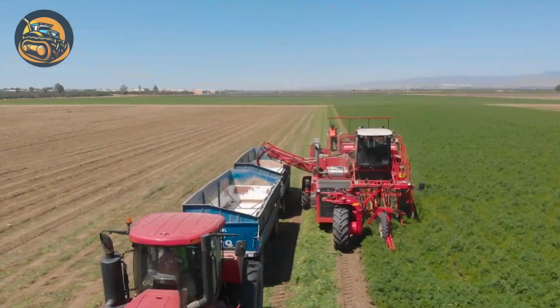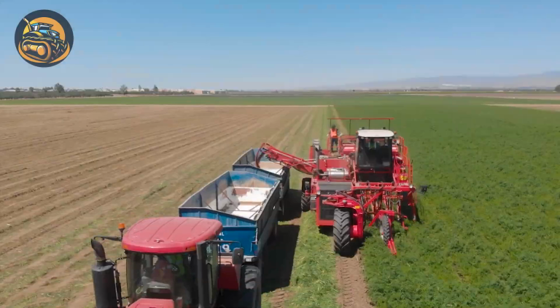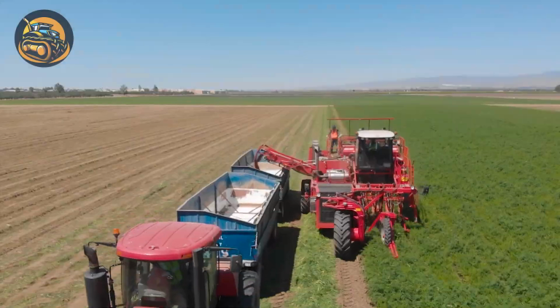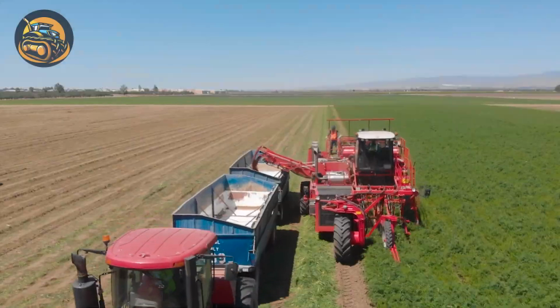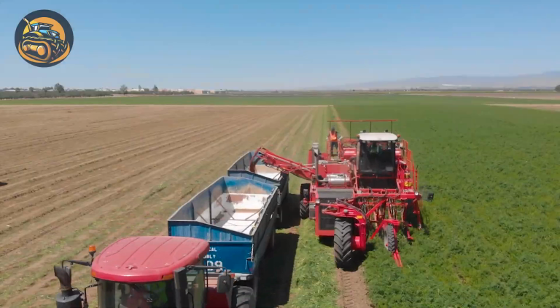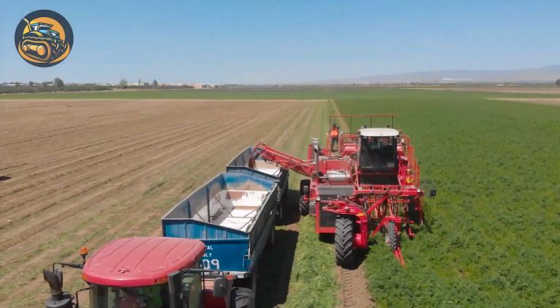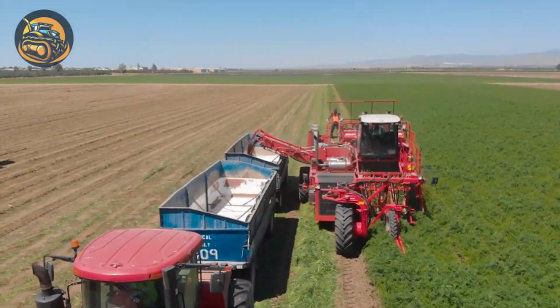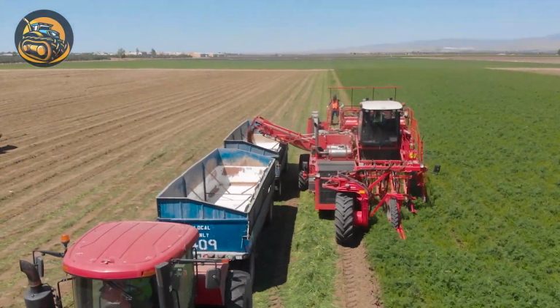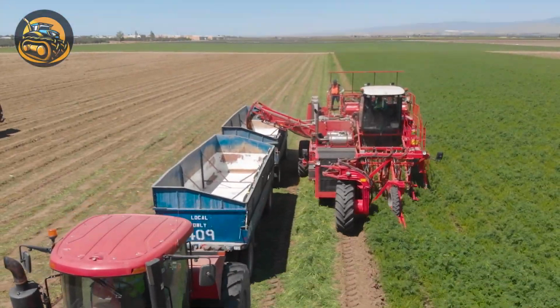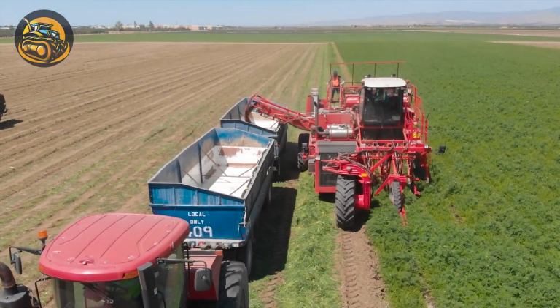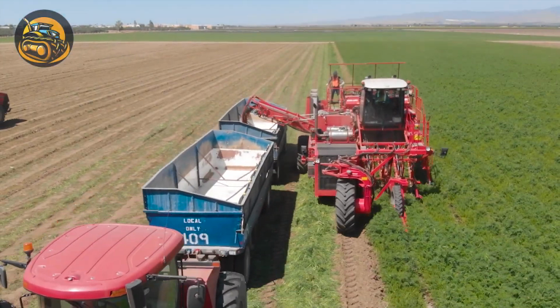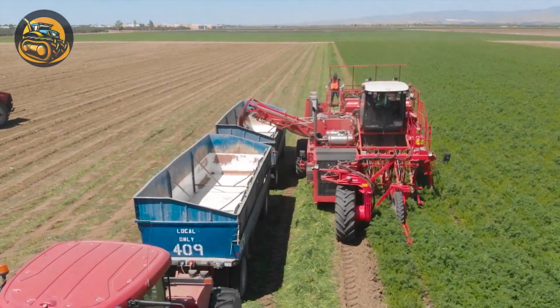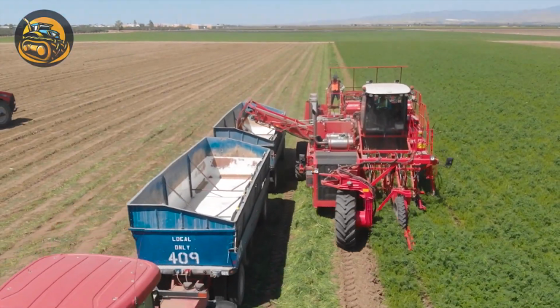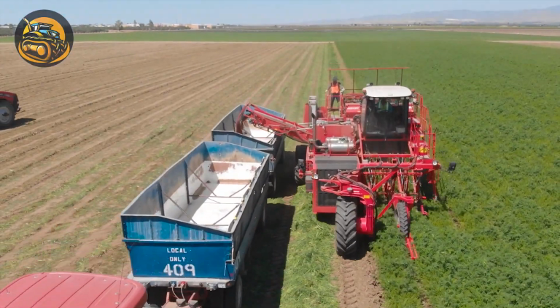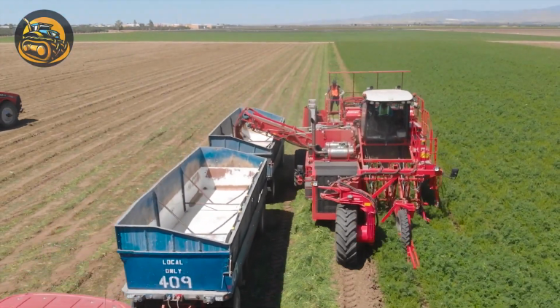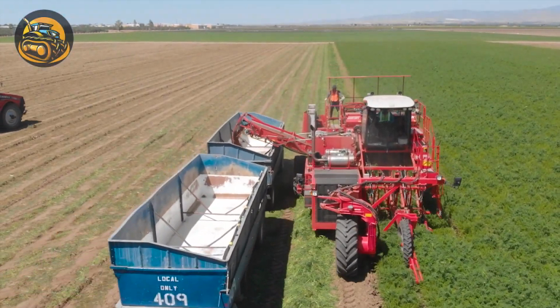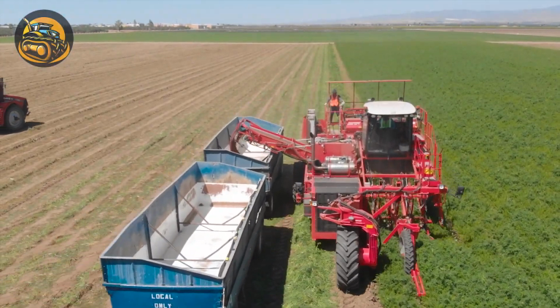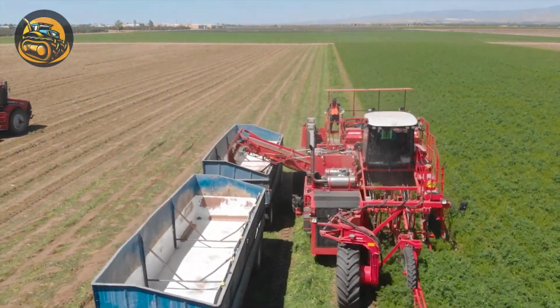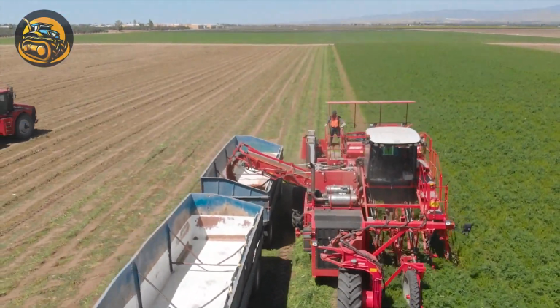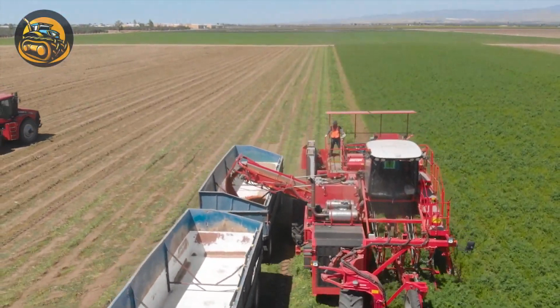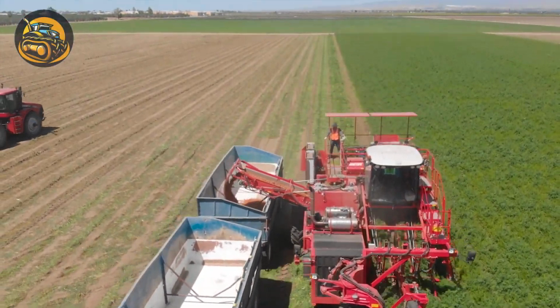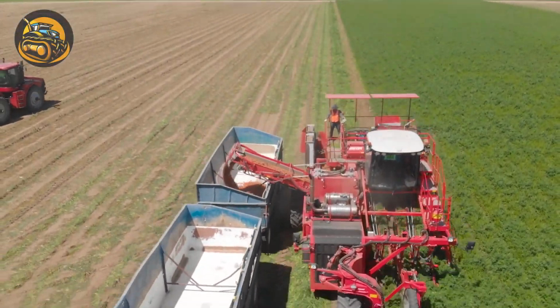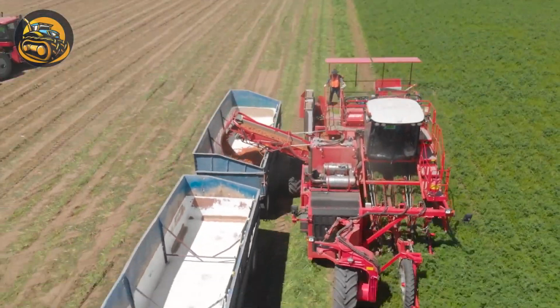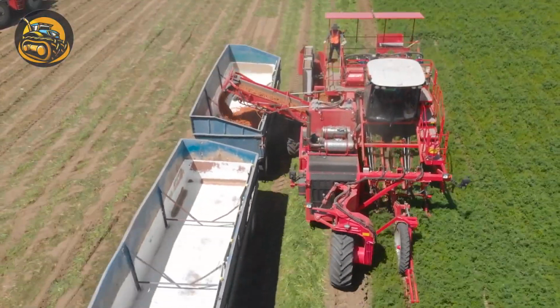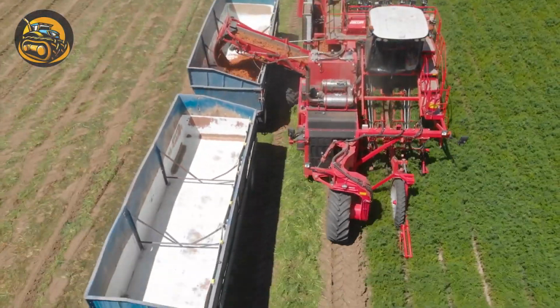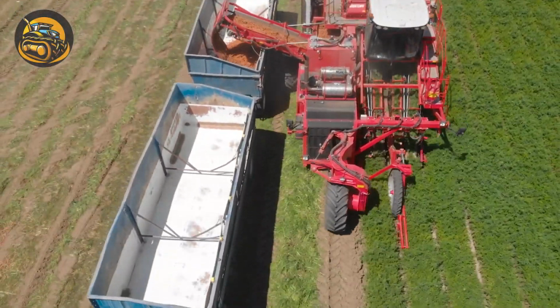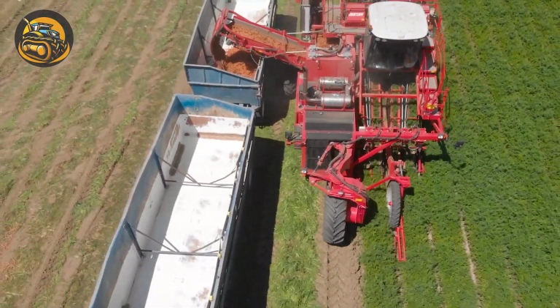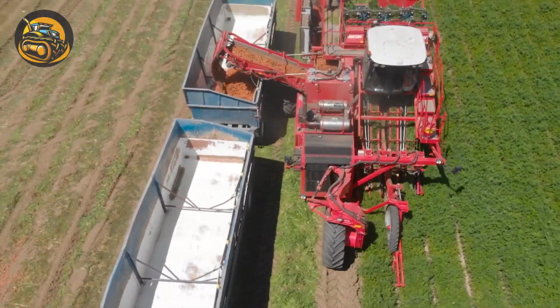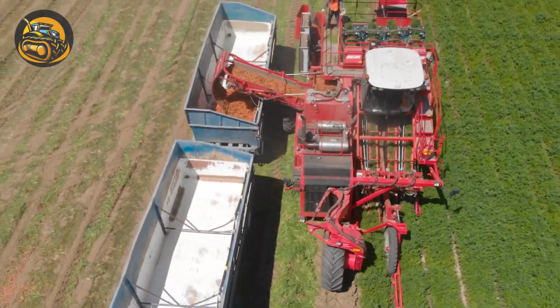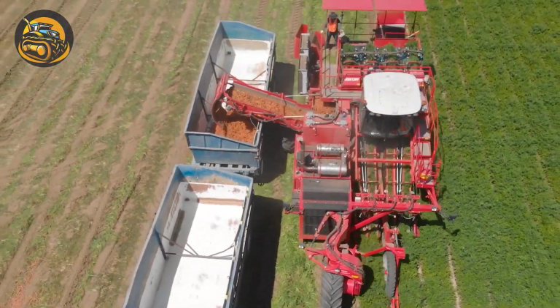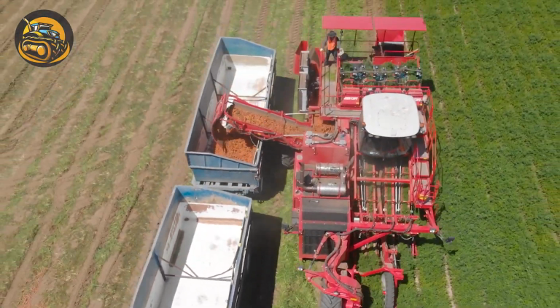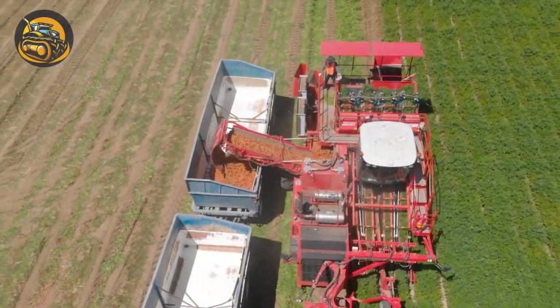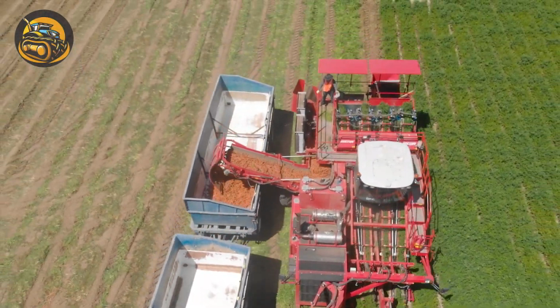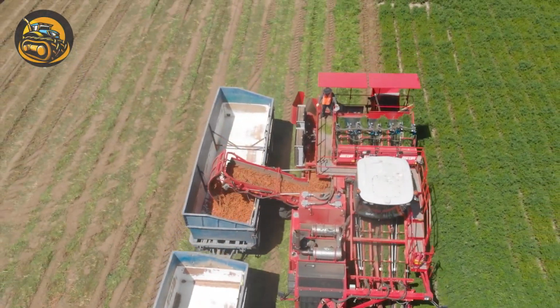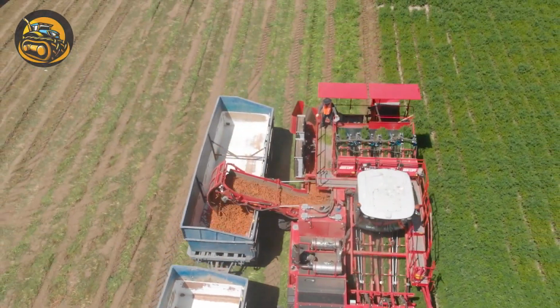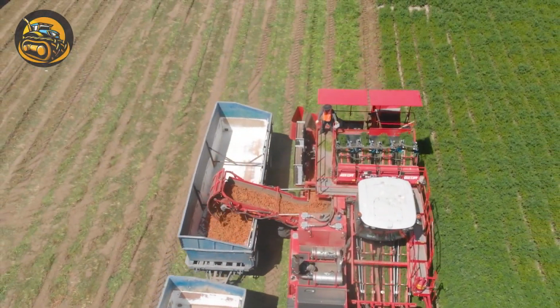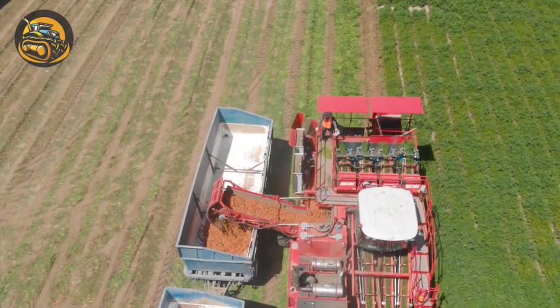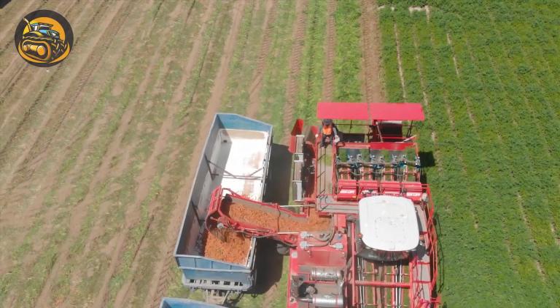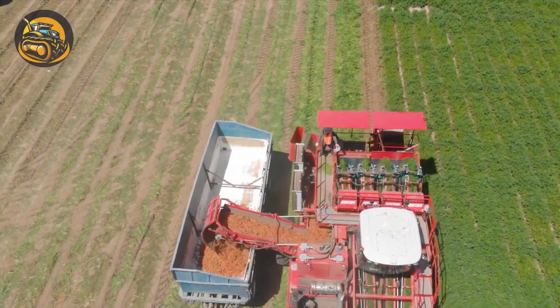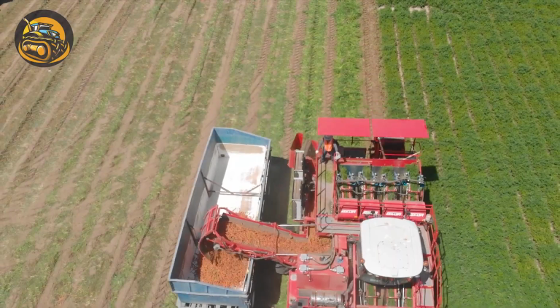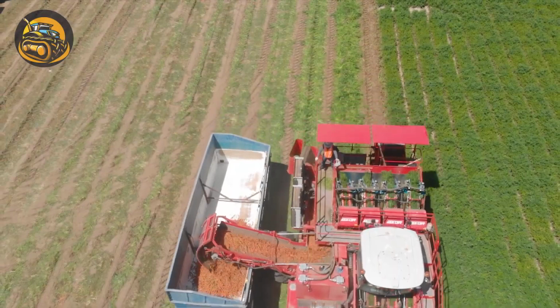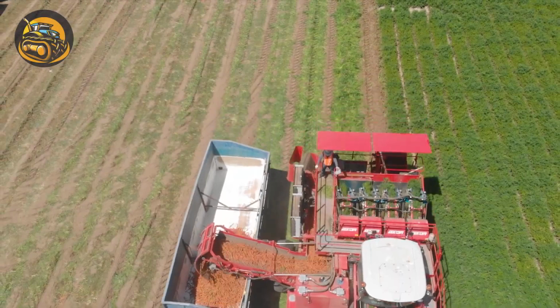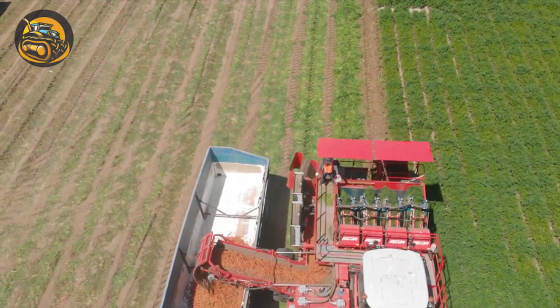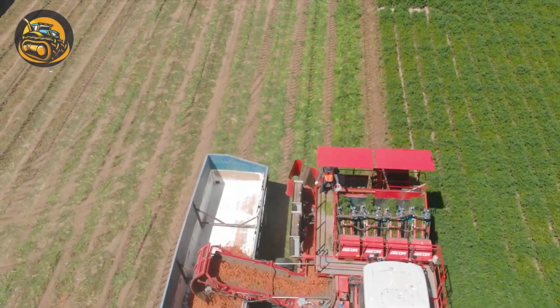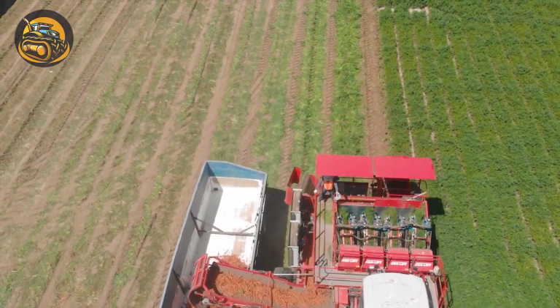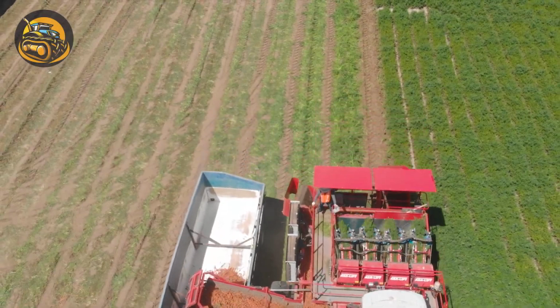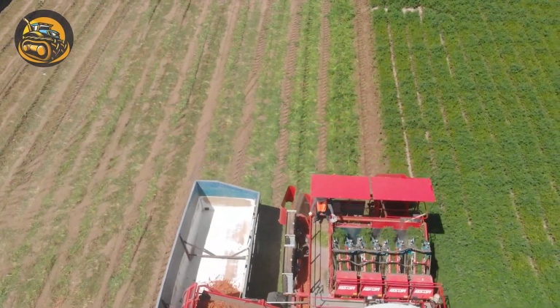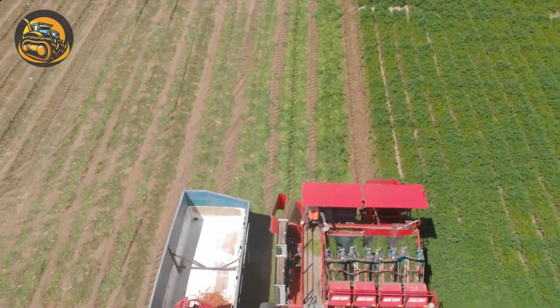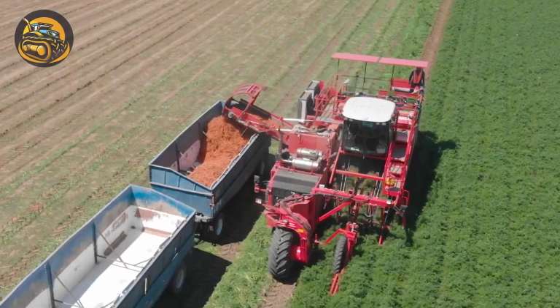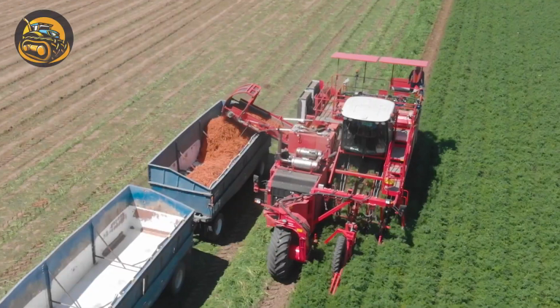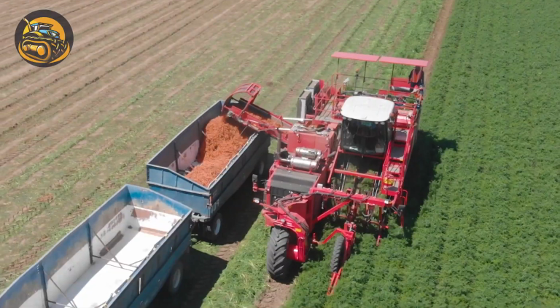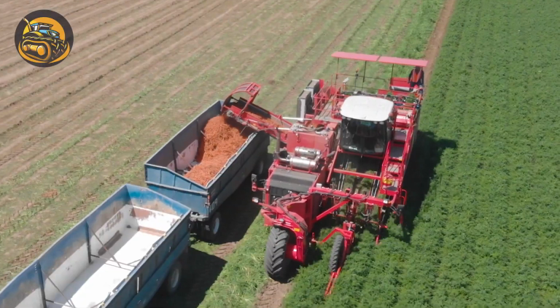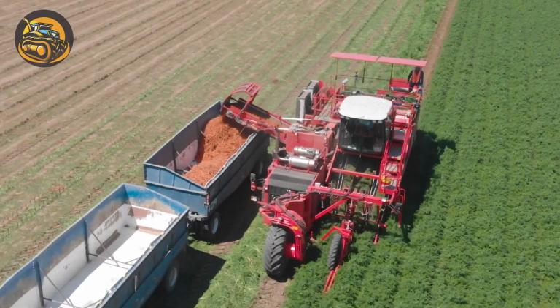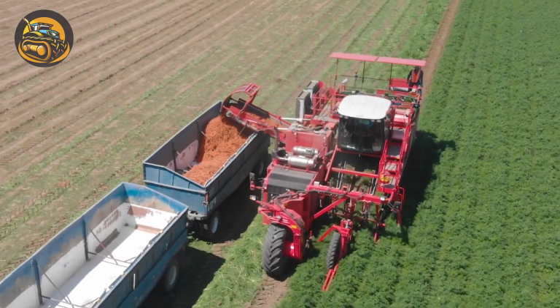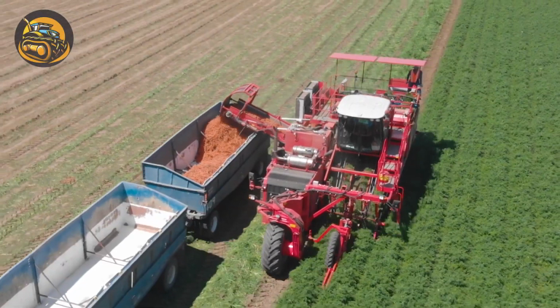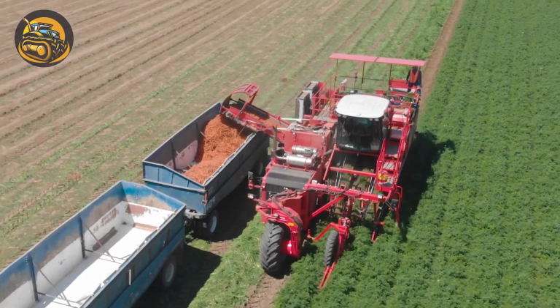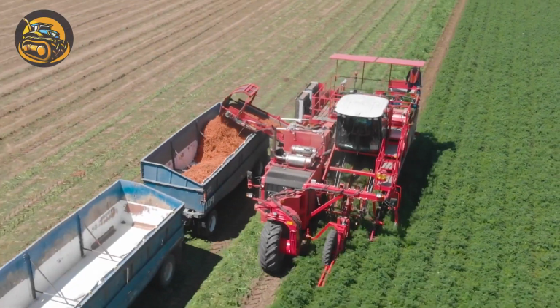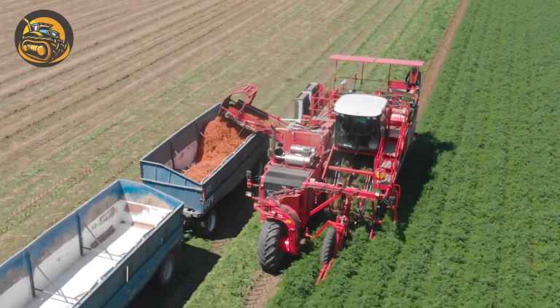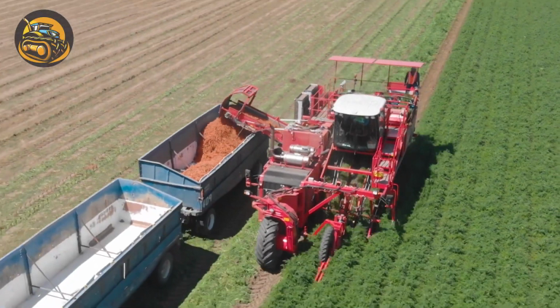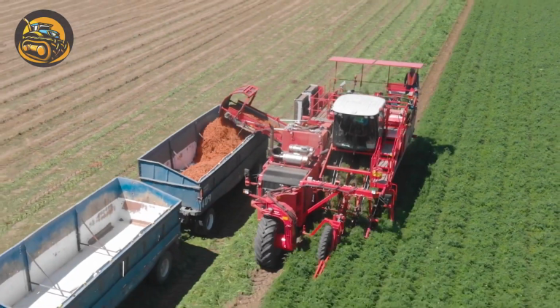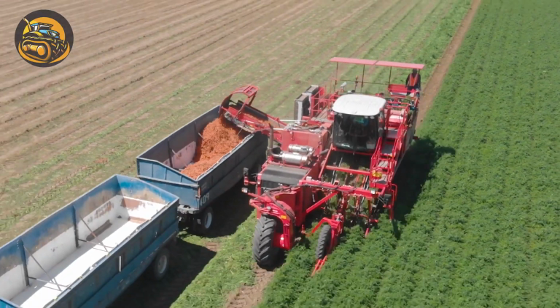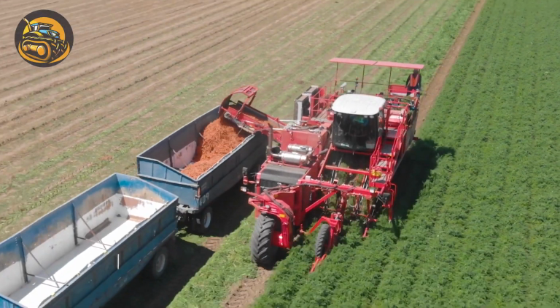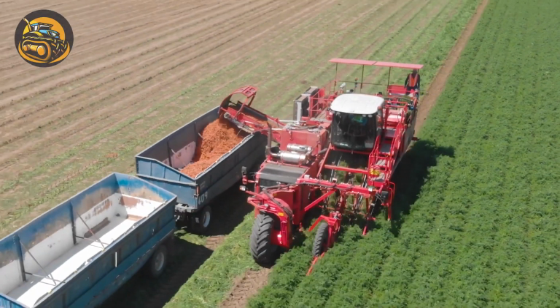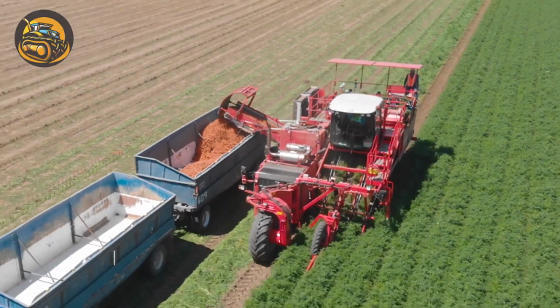I guess not just us, but the bunnies also love to see this carrot top lifting harvester at work.